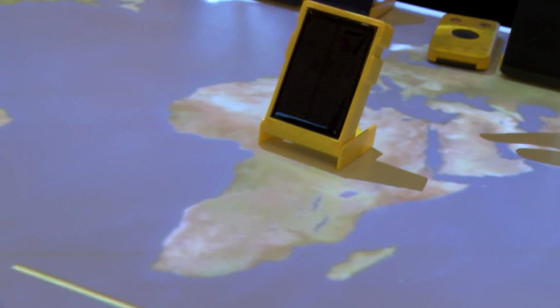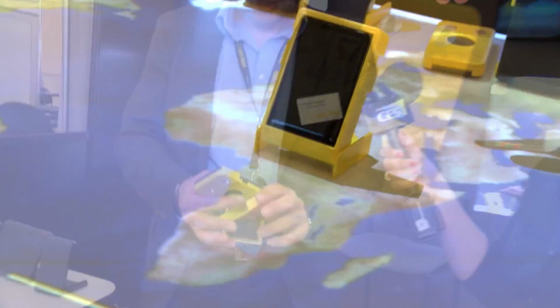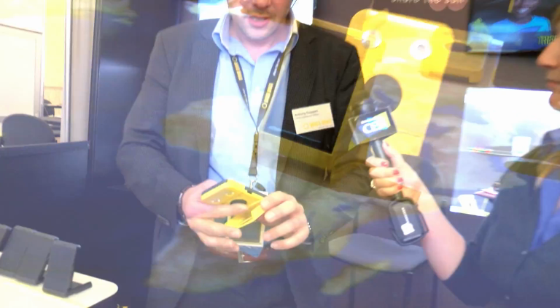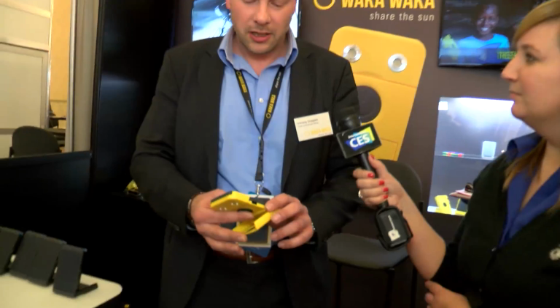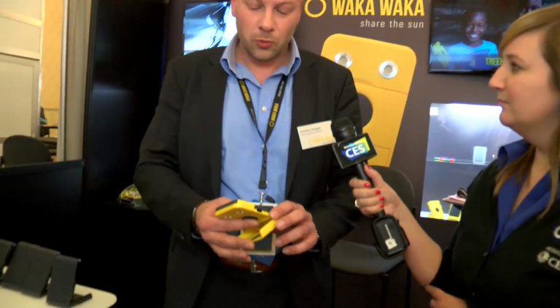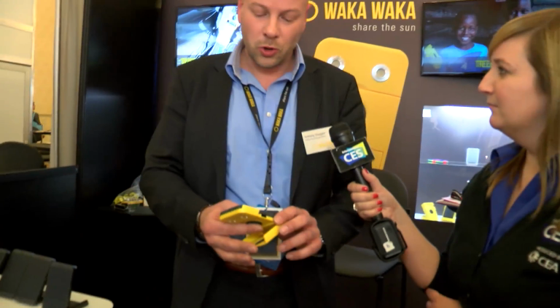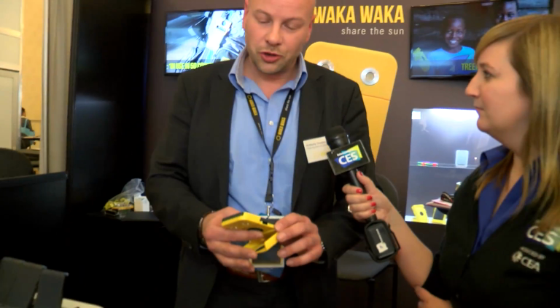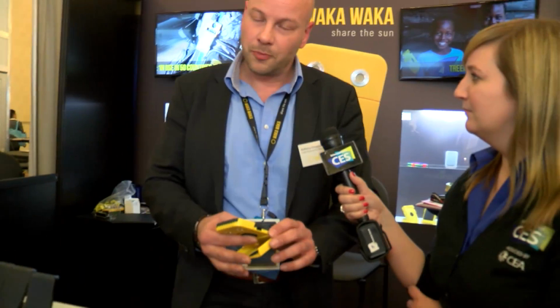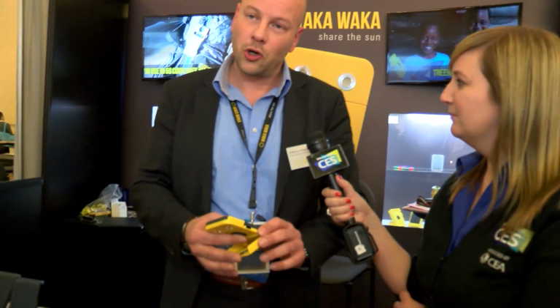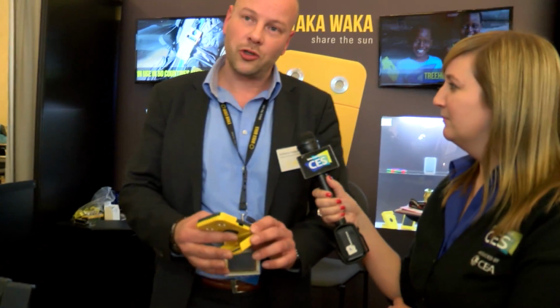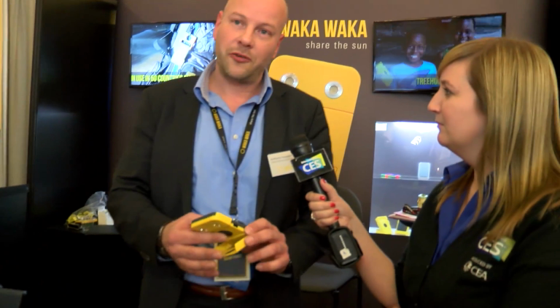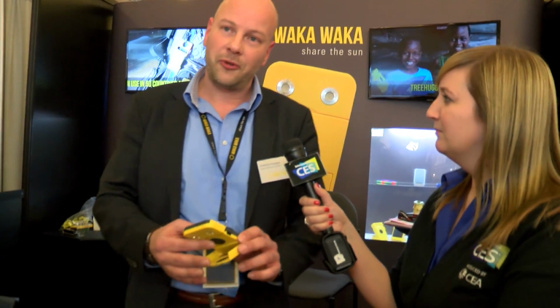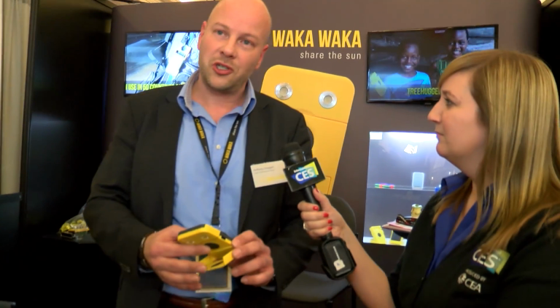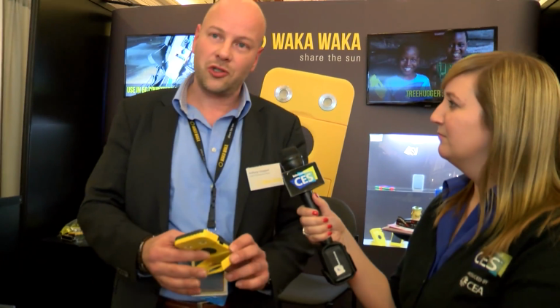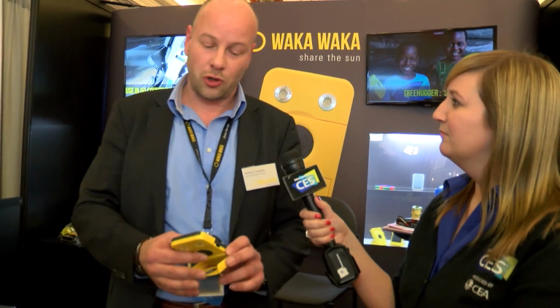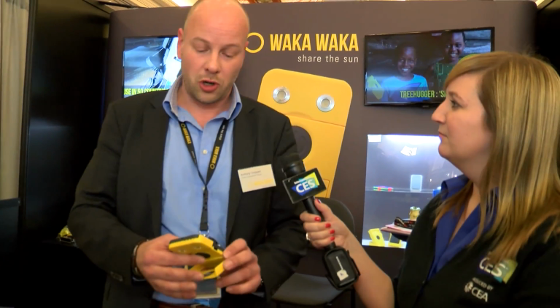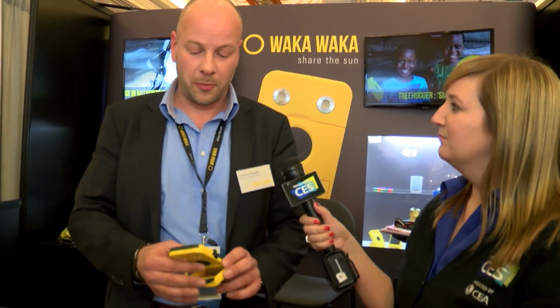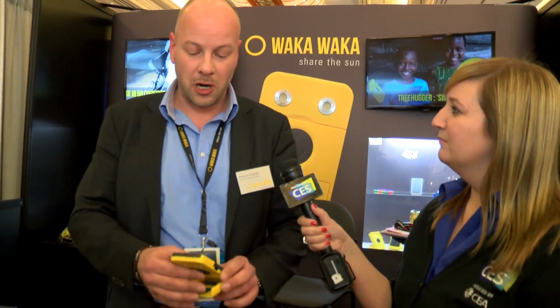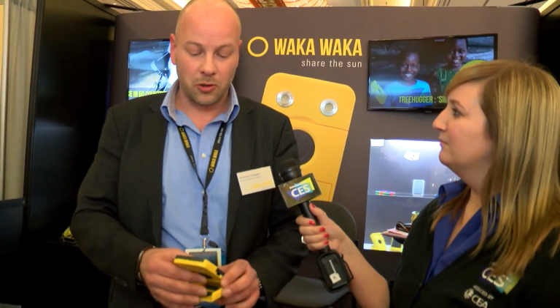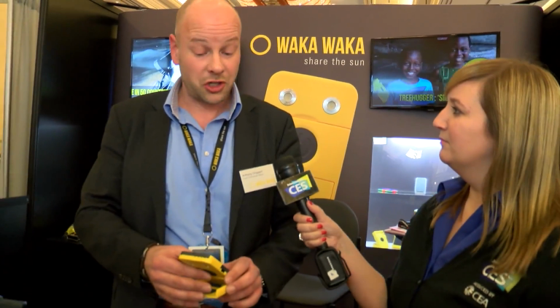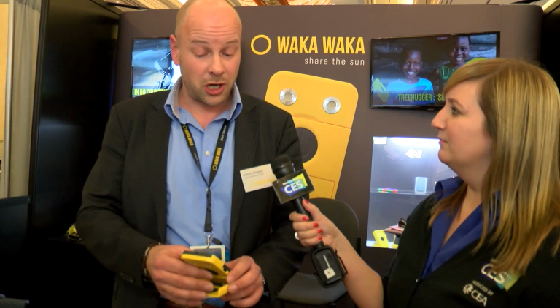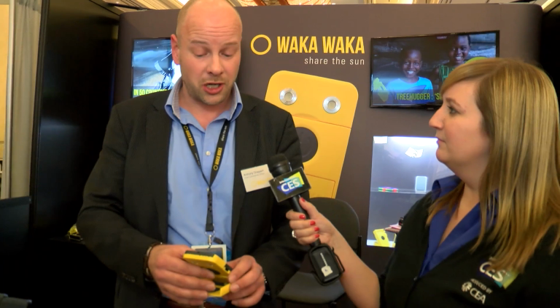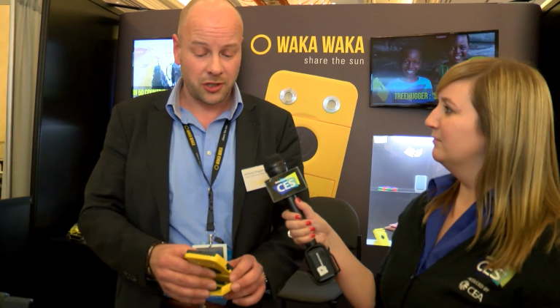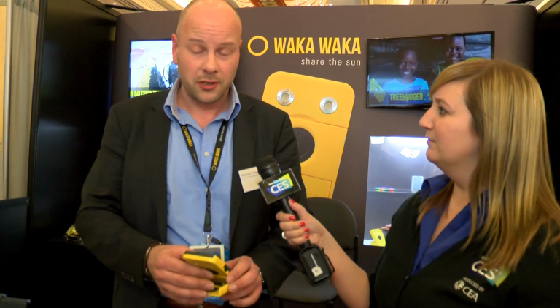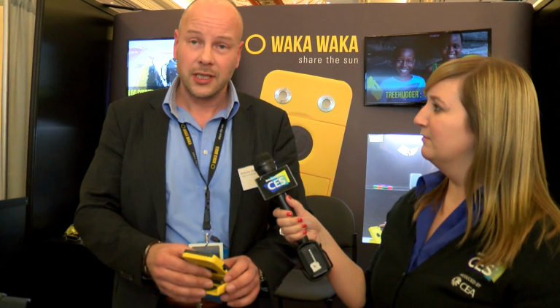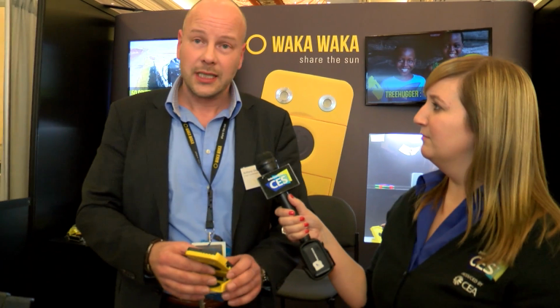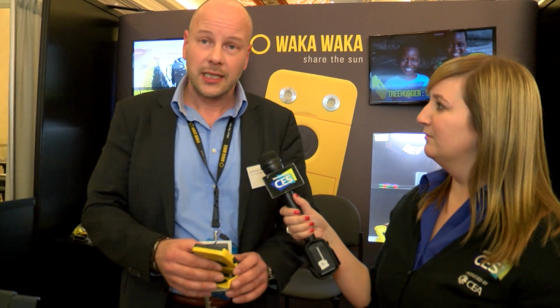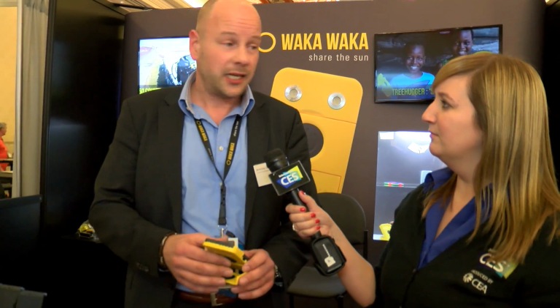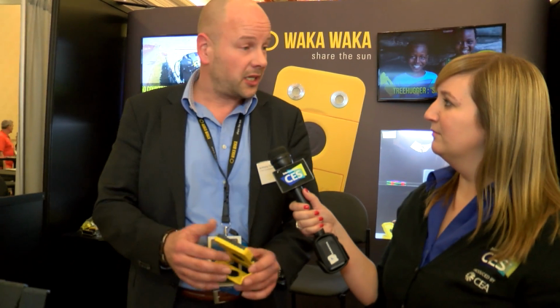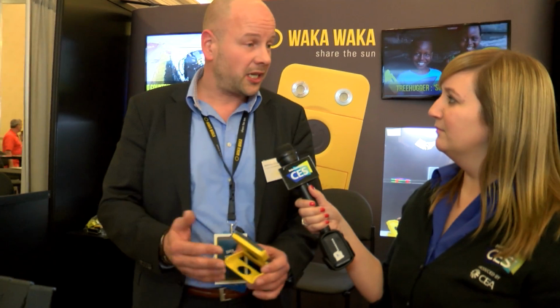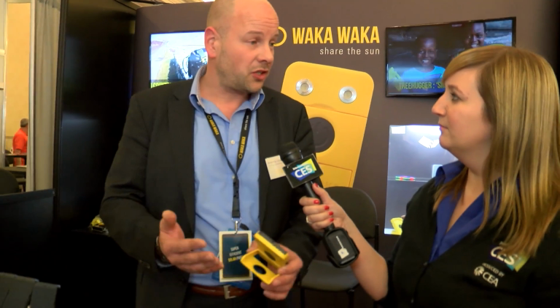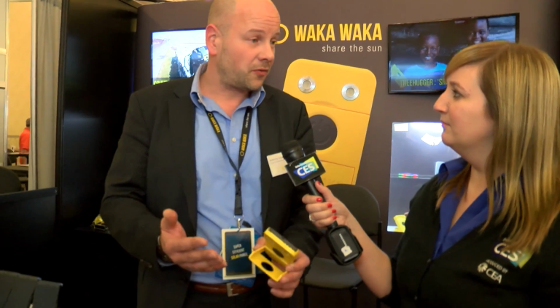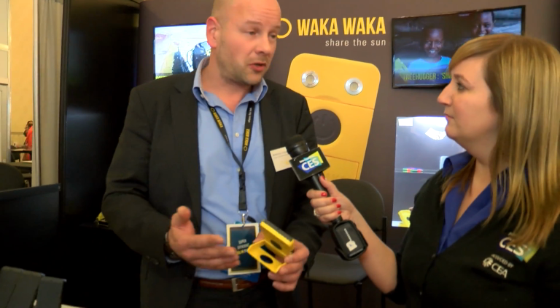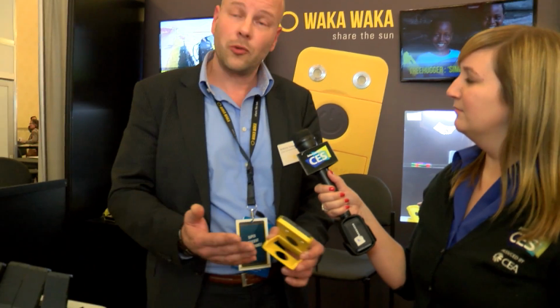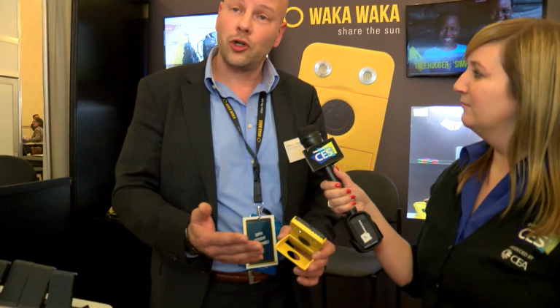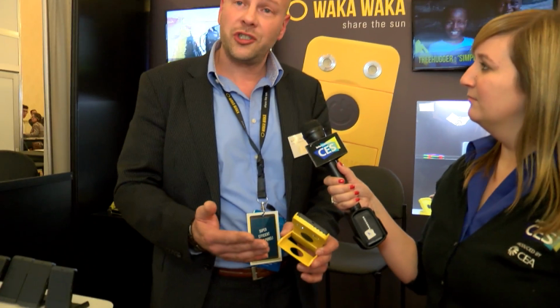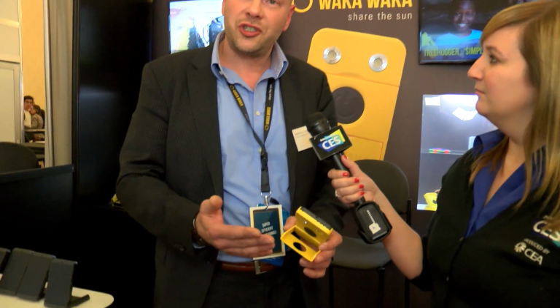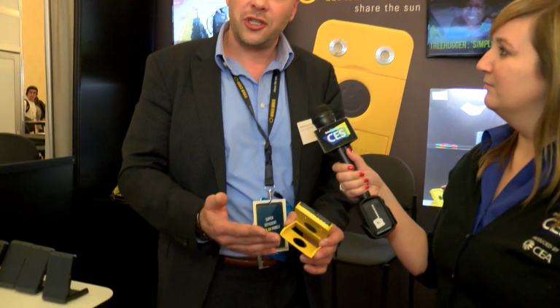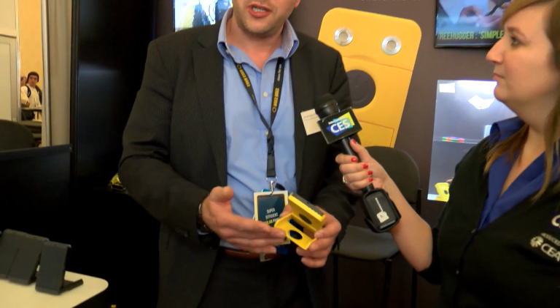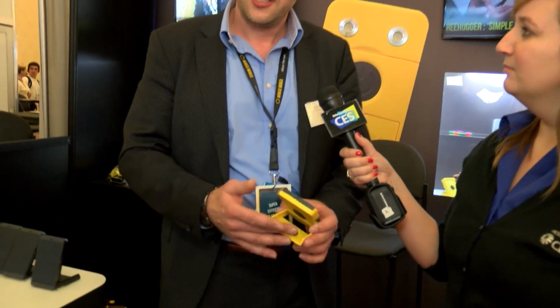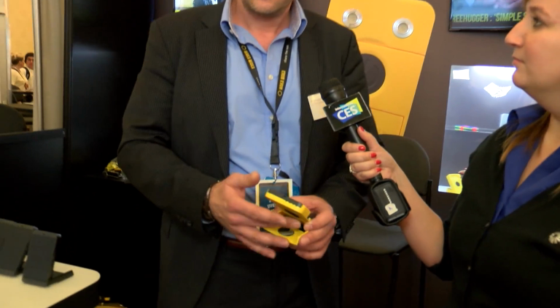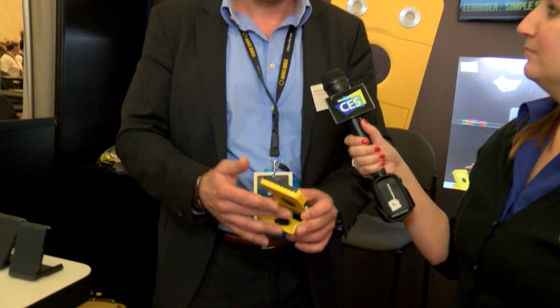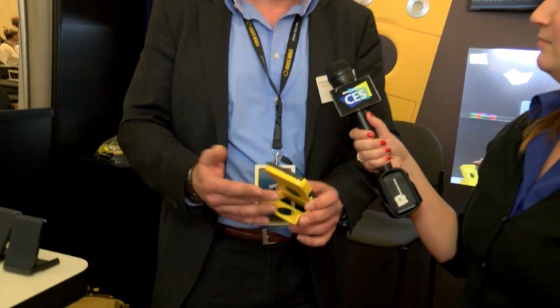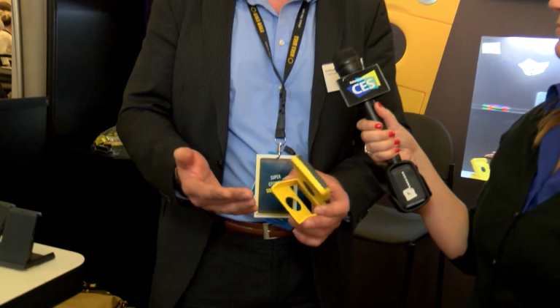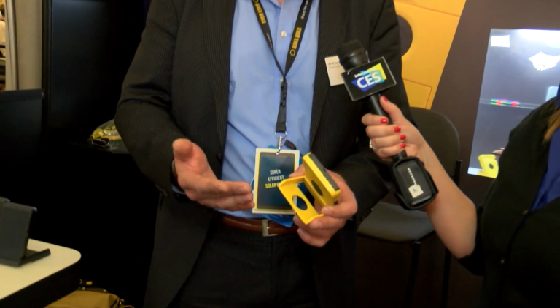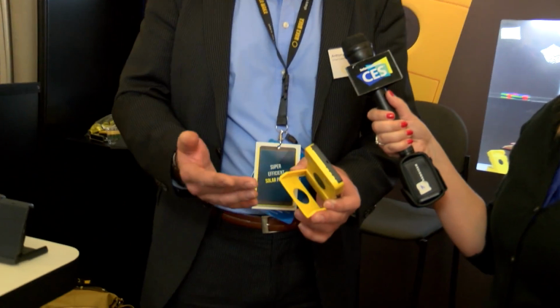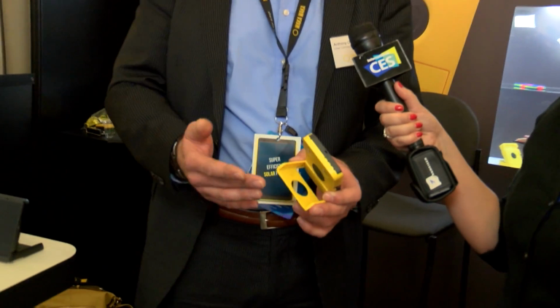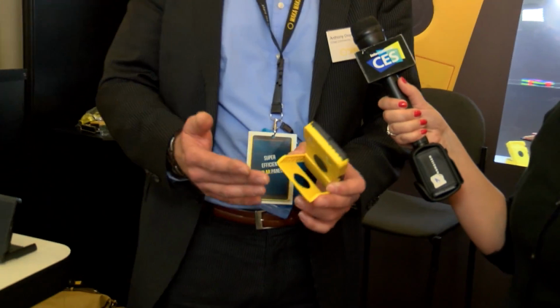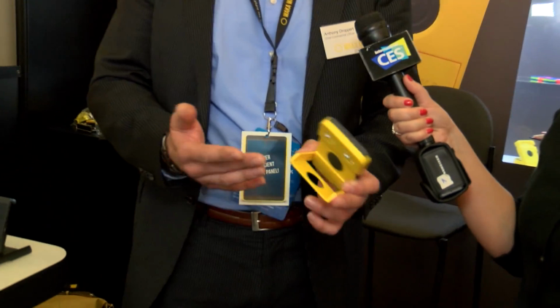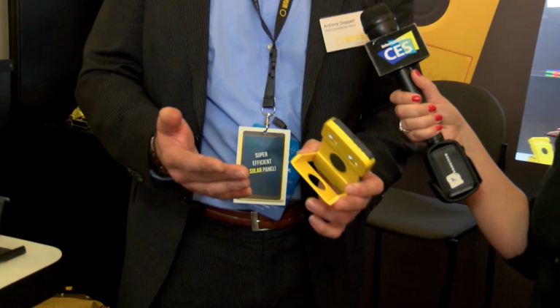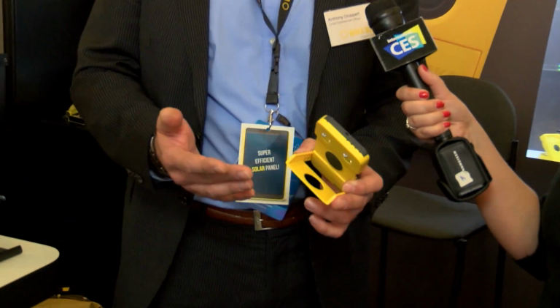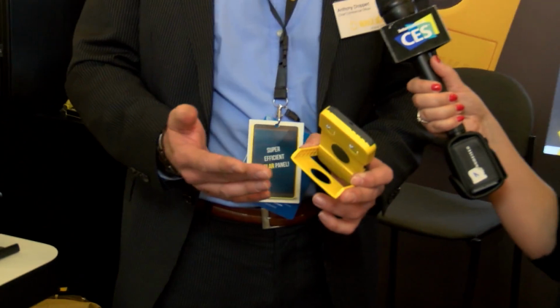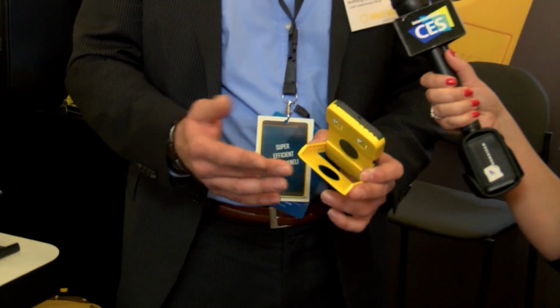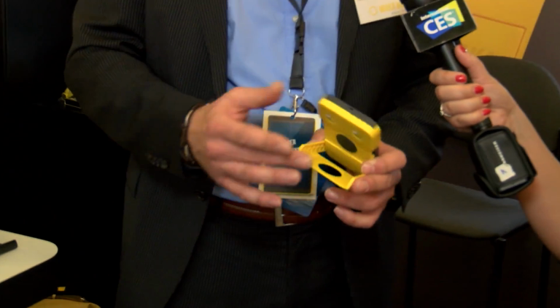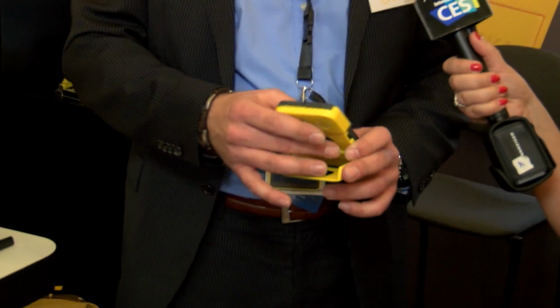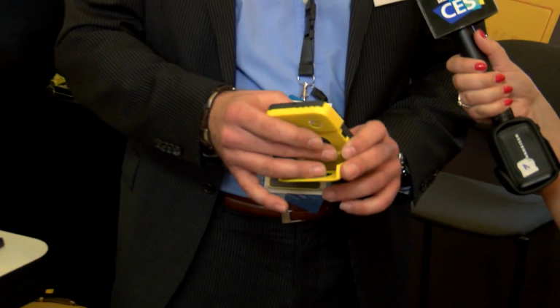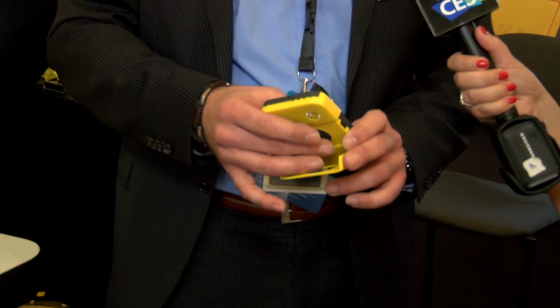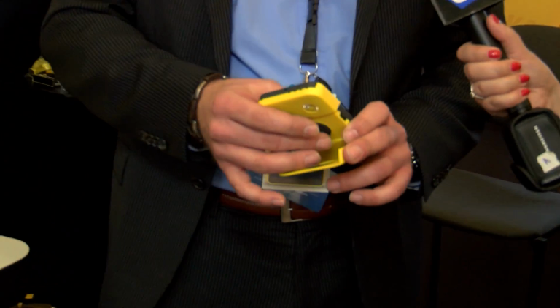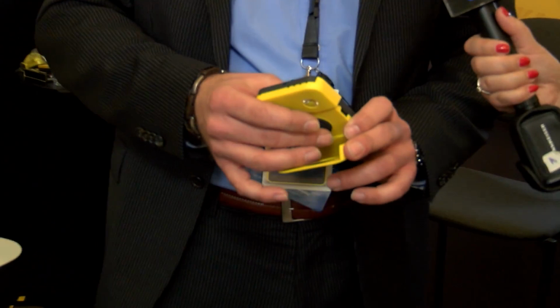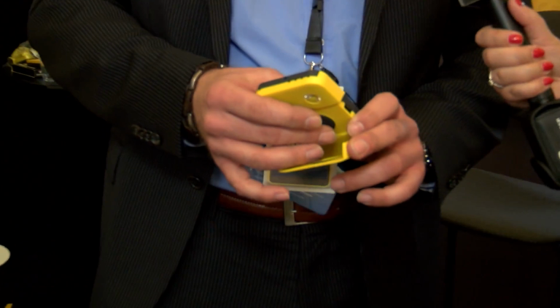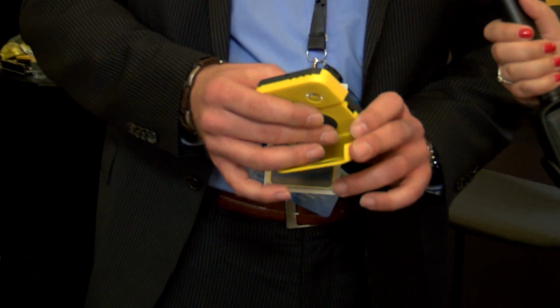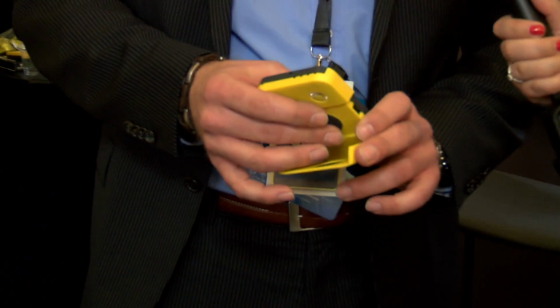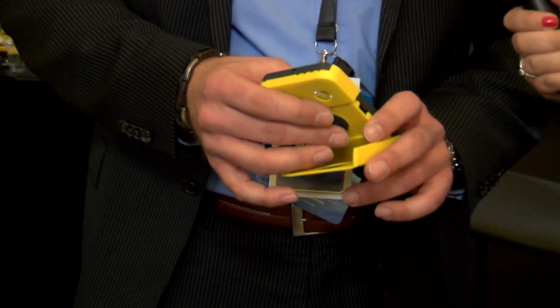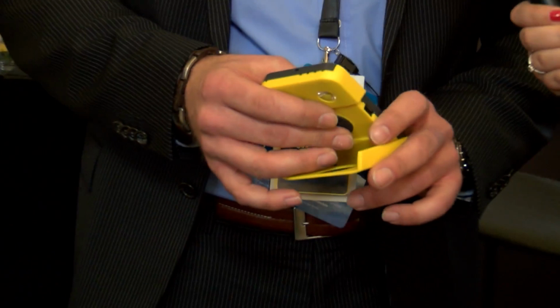The world's most efficient solar power charger. In the case of an emergency or disaster, it's an absolute necessity in every home.